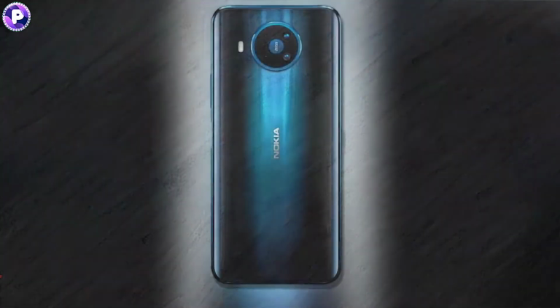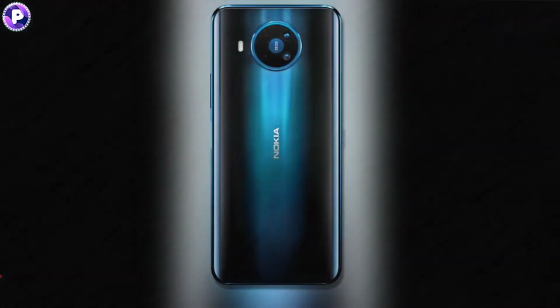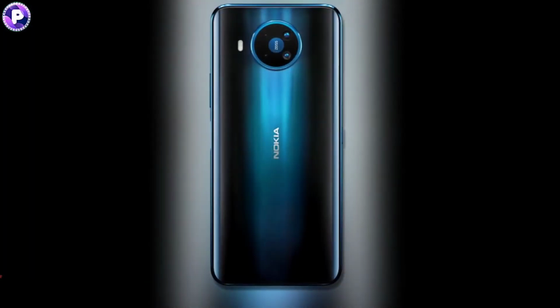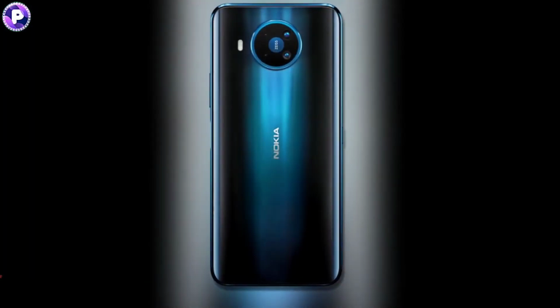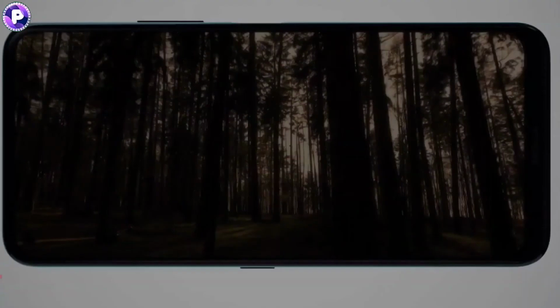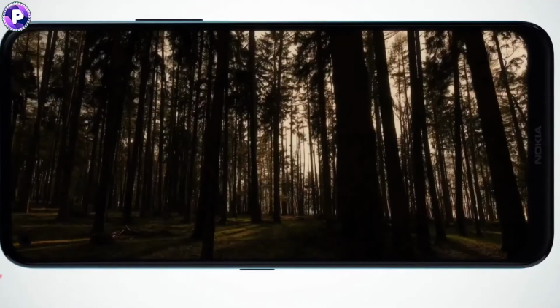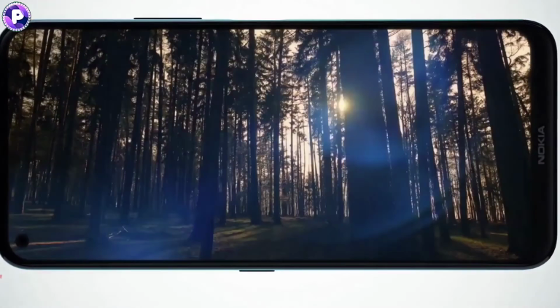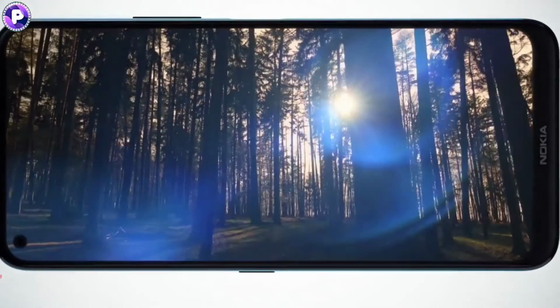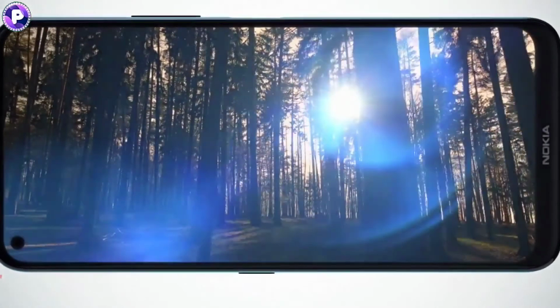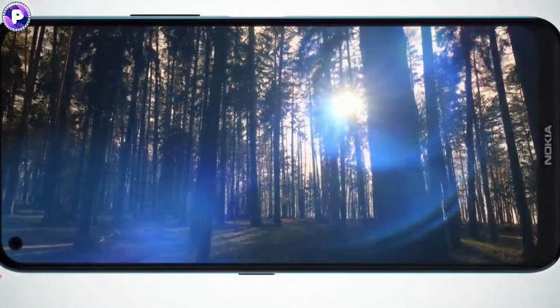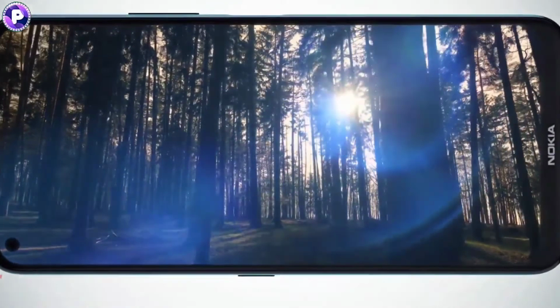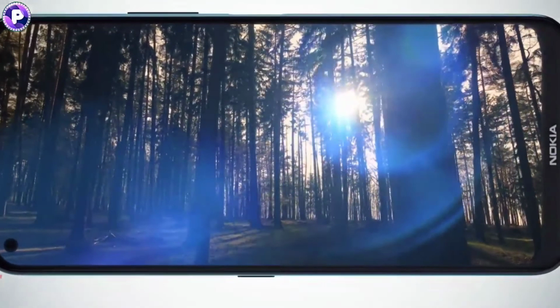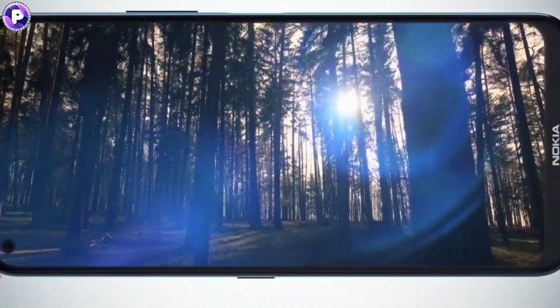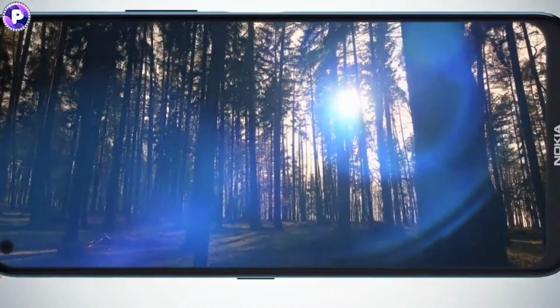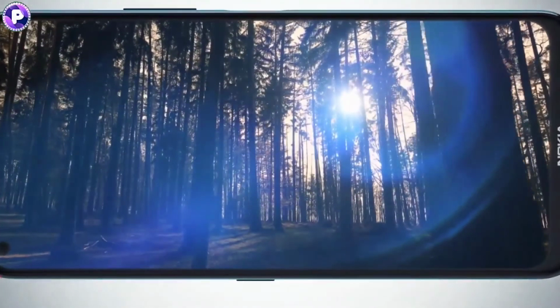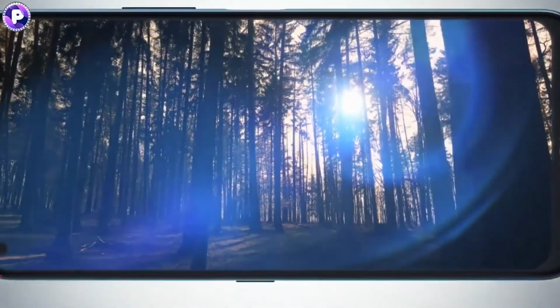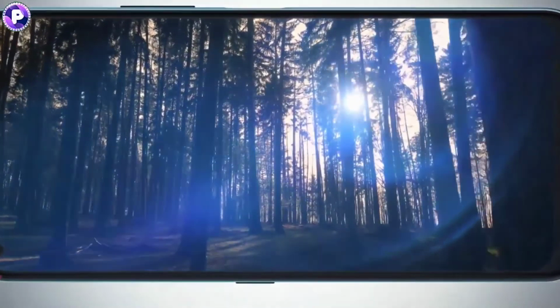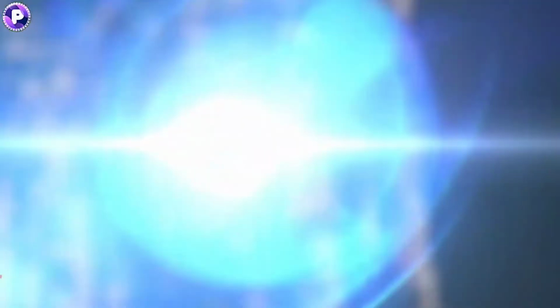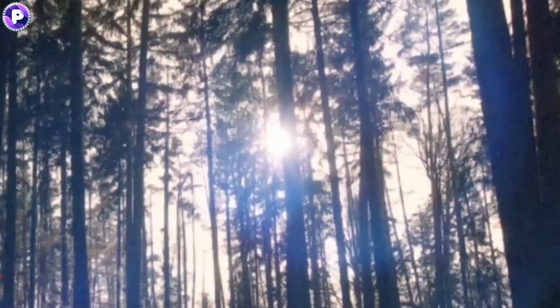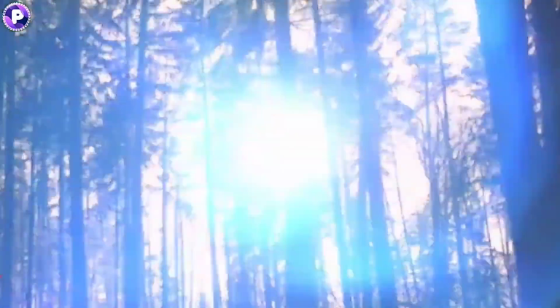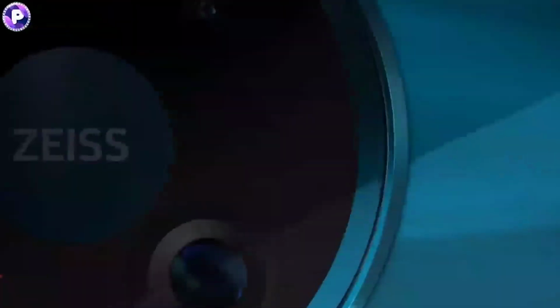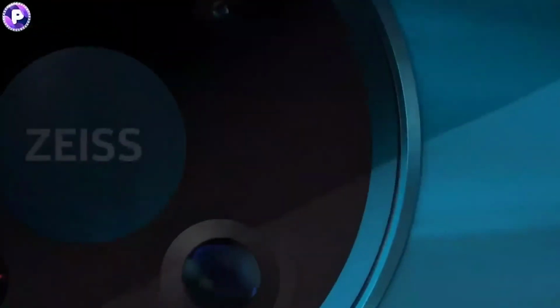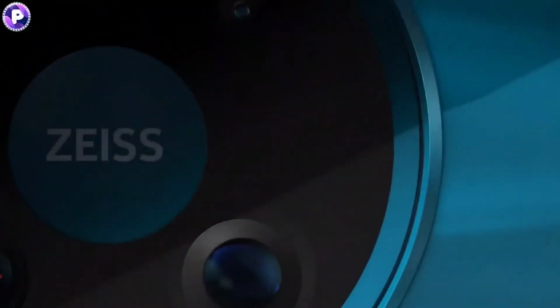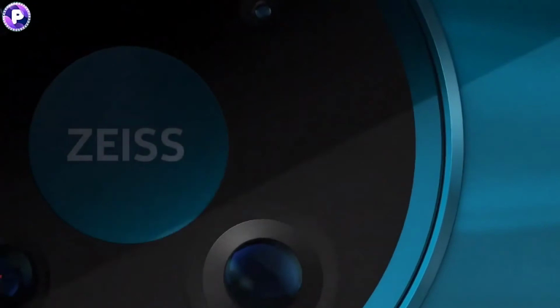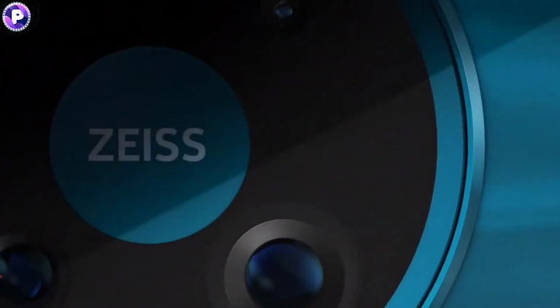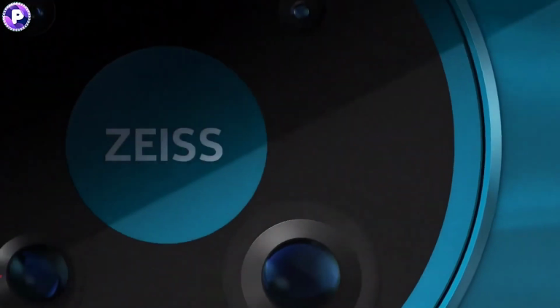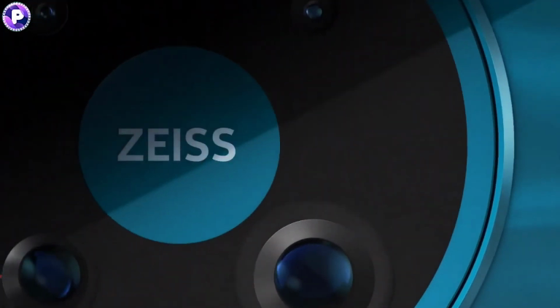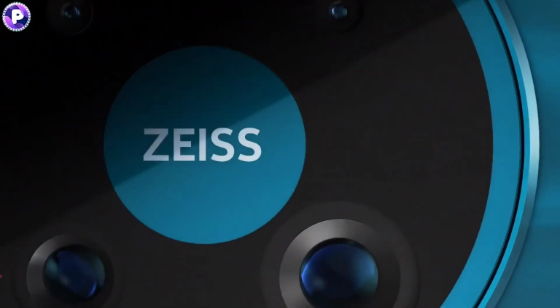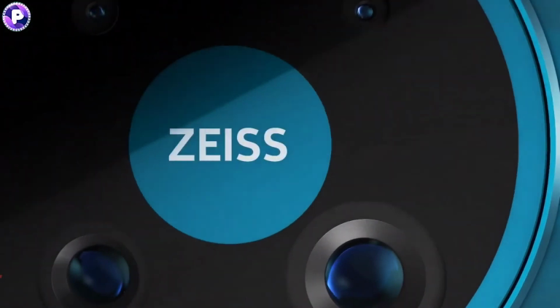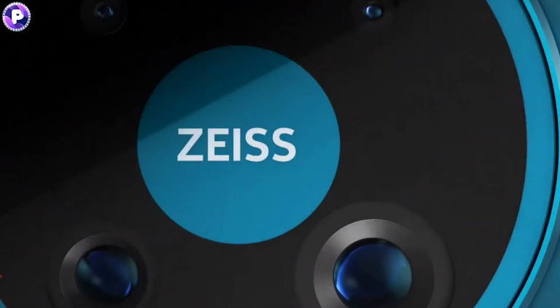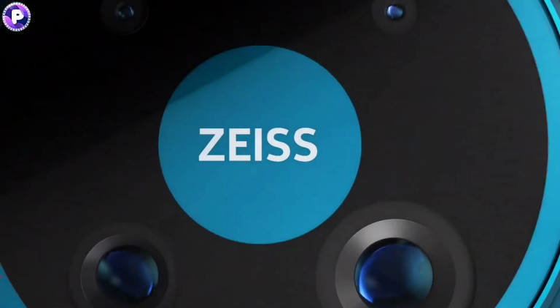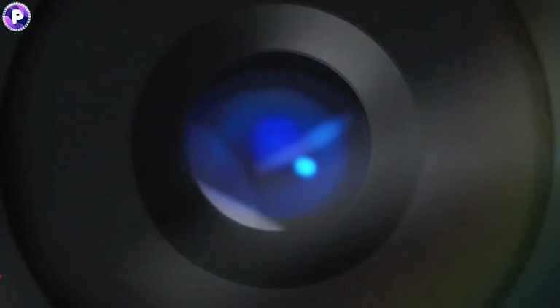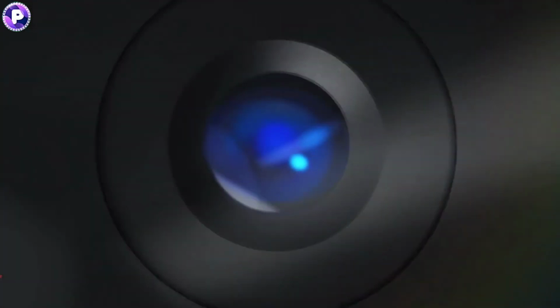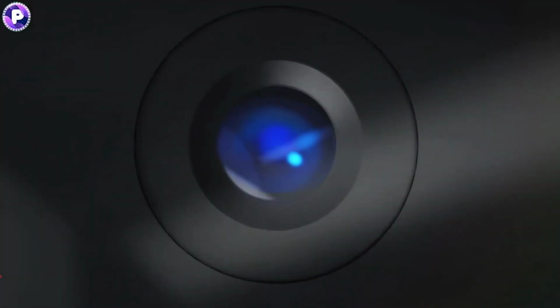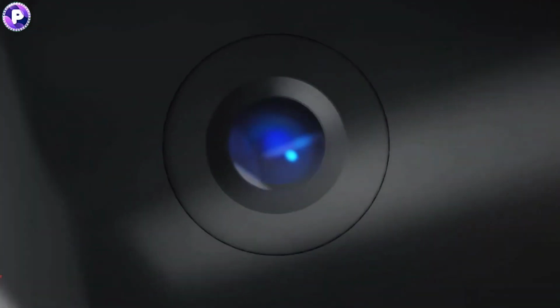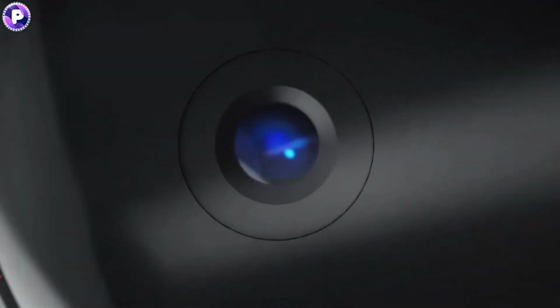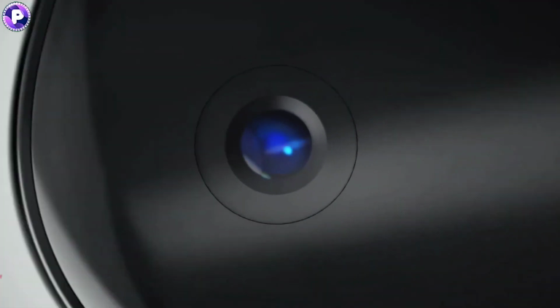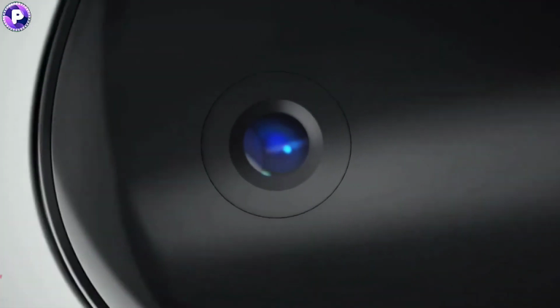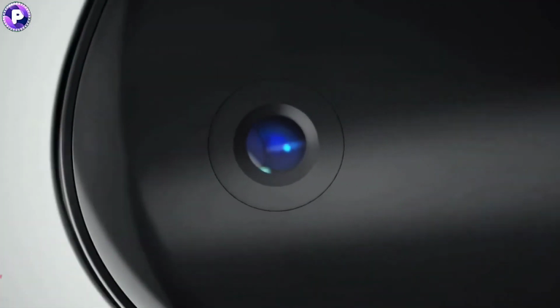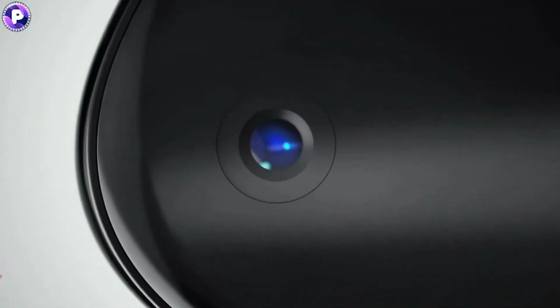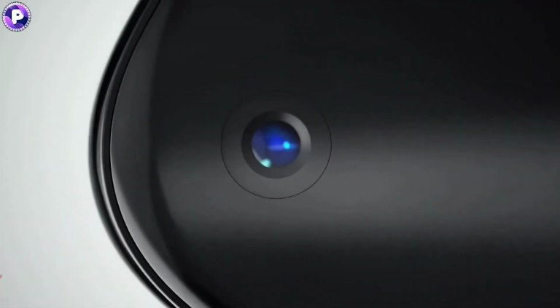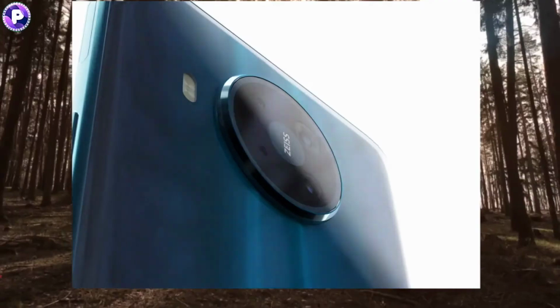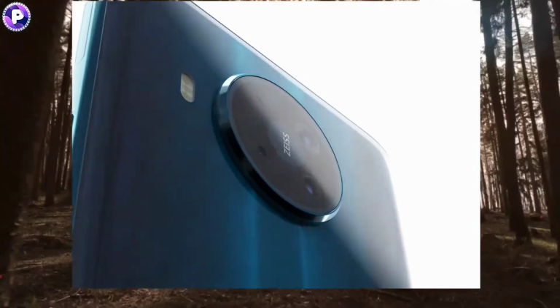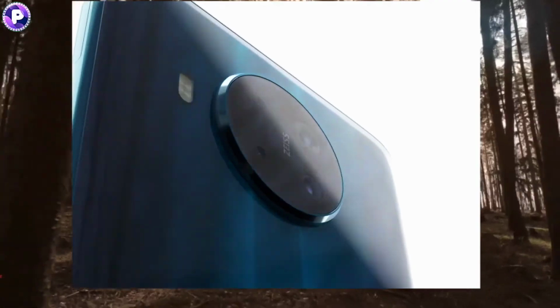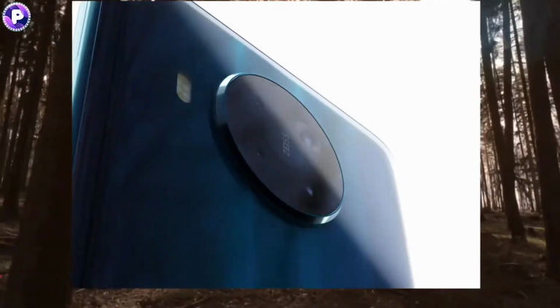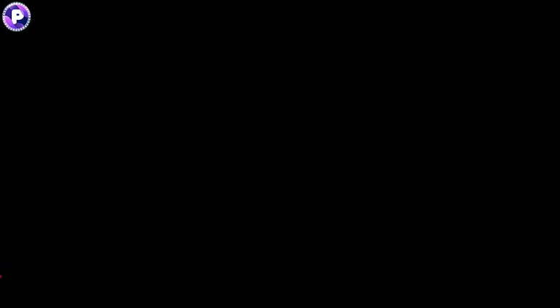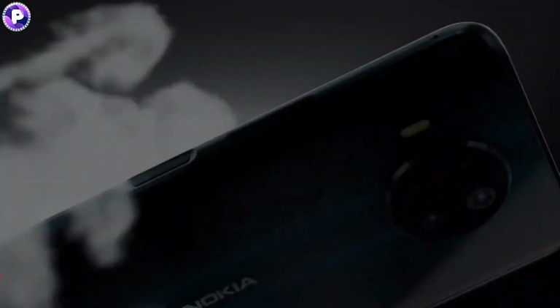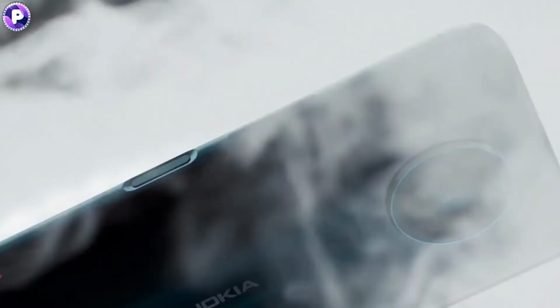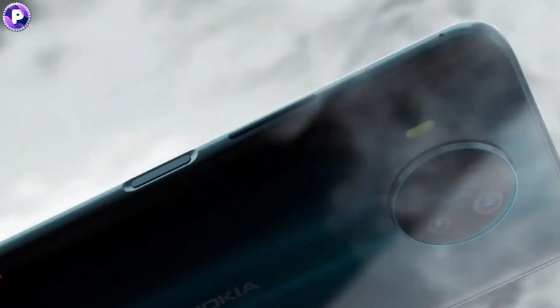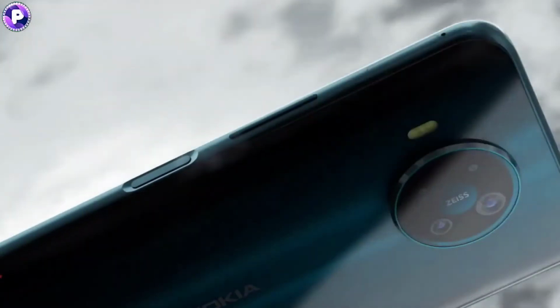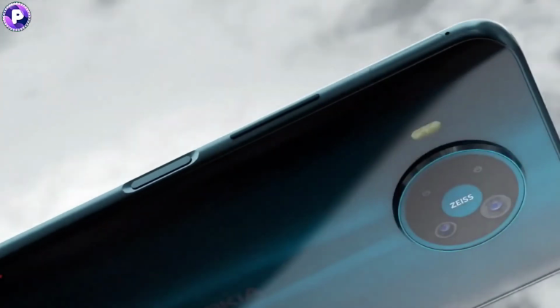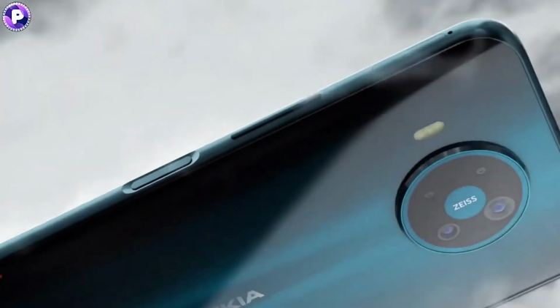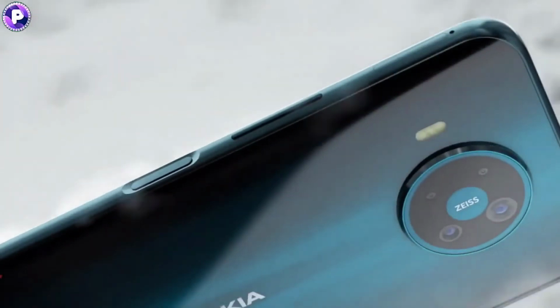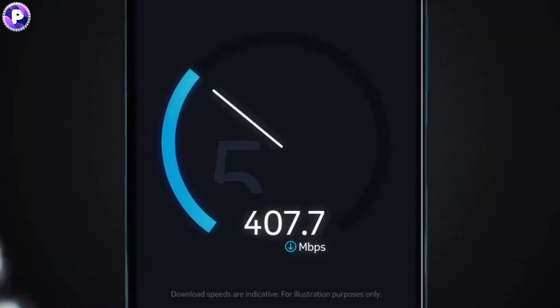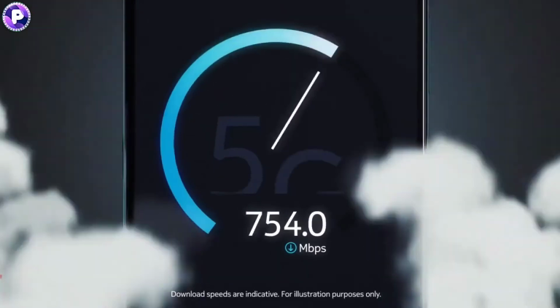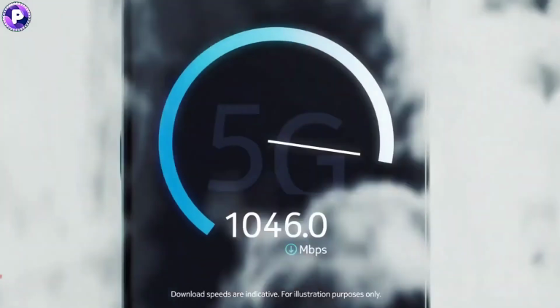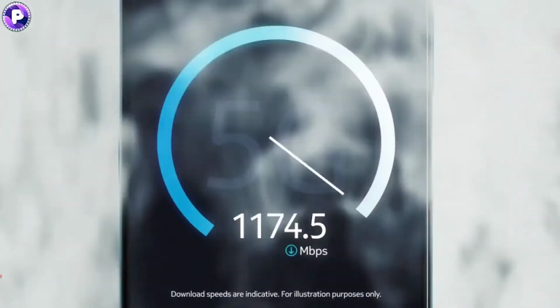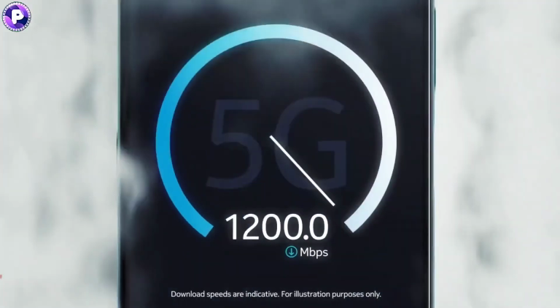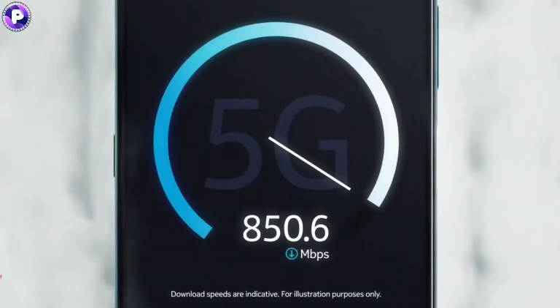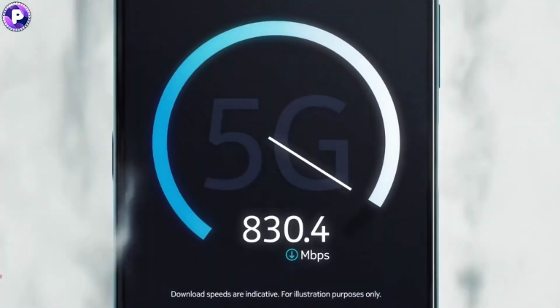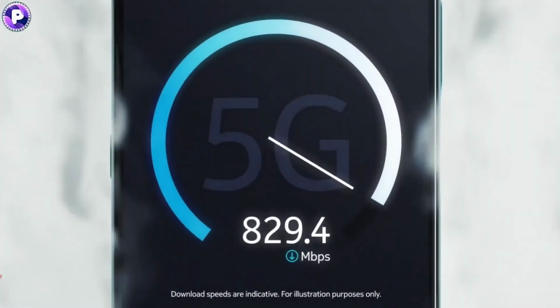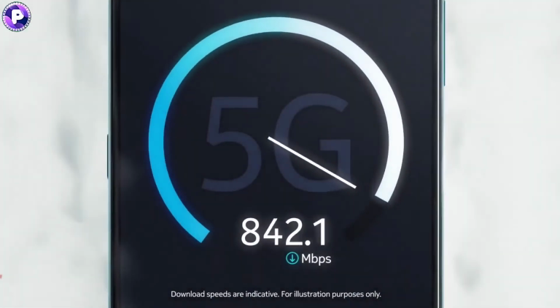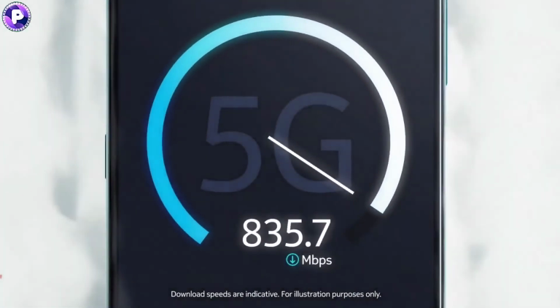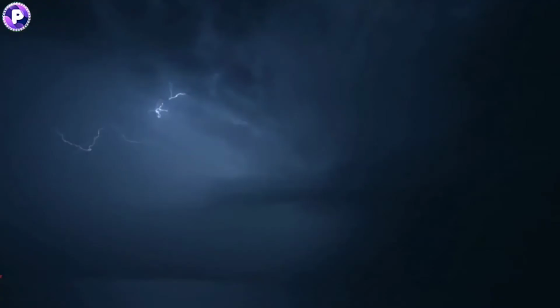So, what do you guys think of this Nokia 8.3 5G smartphone? Do let us know in the comments. Thanks for watching — we'll see you guys in our next video.